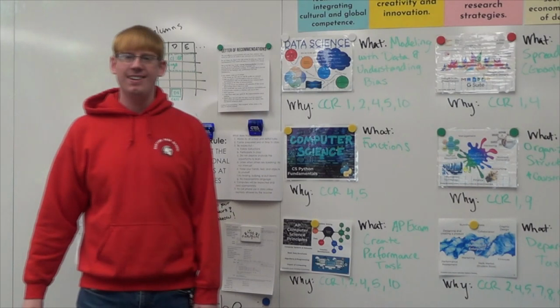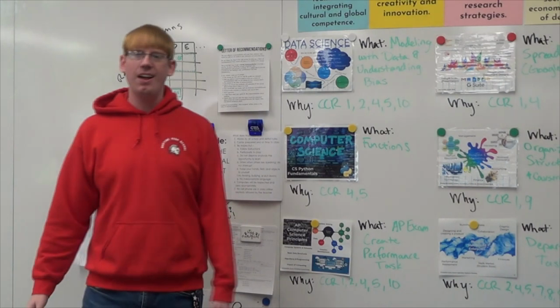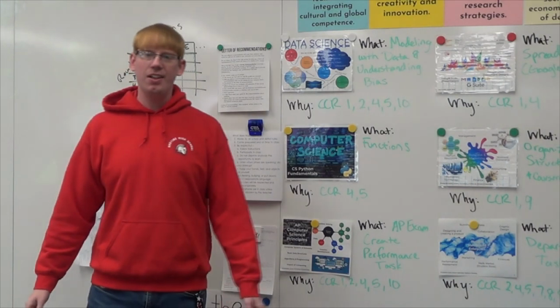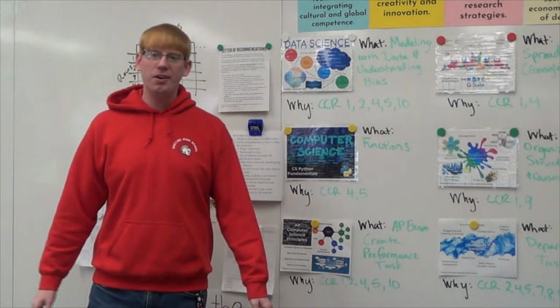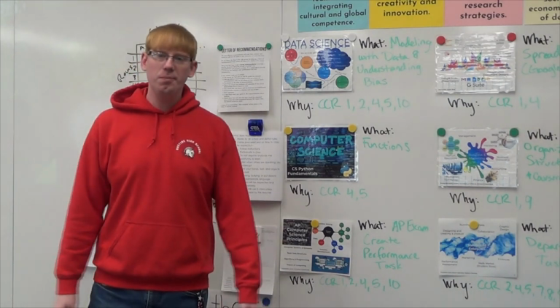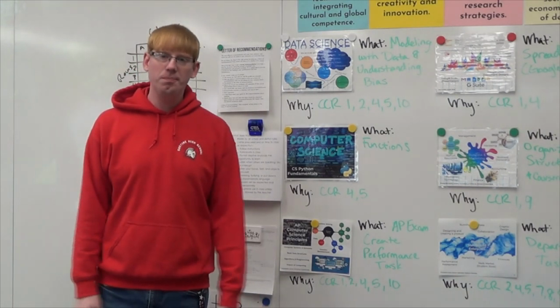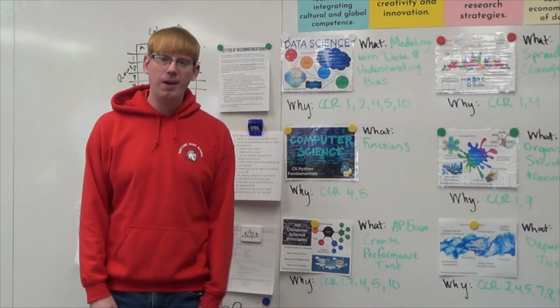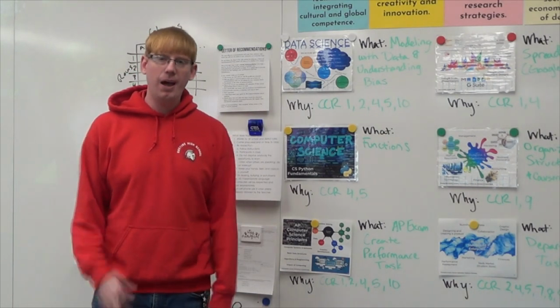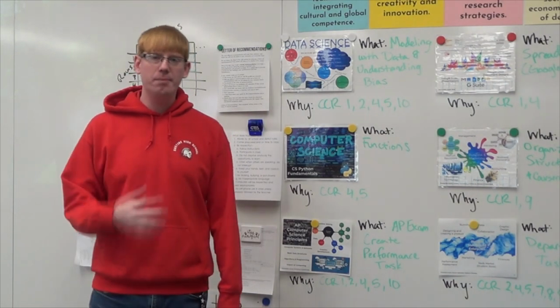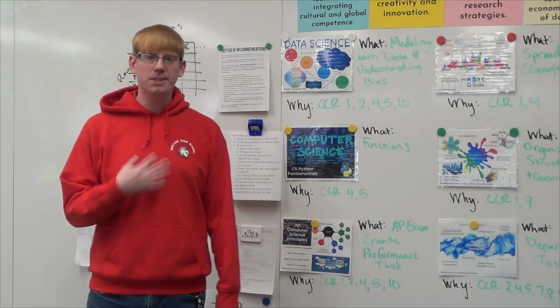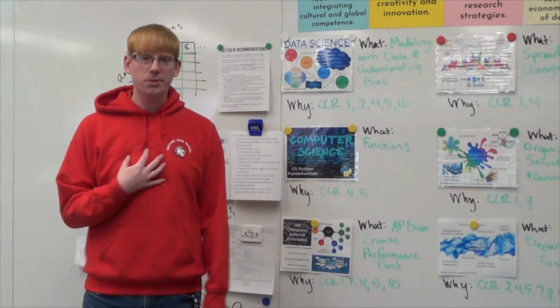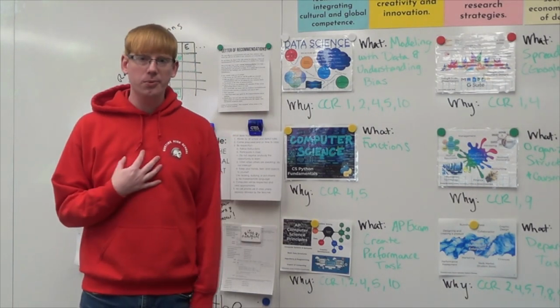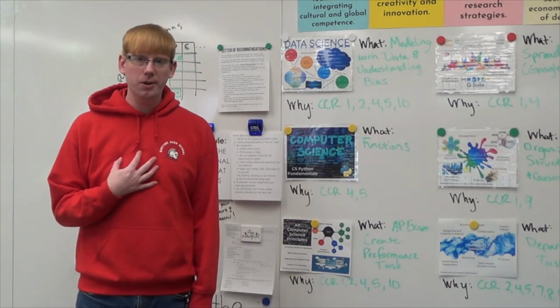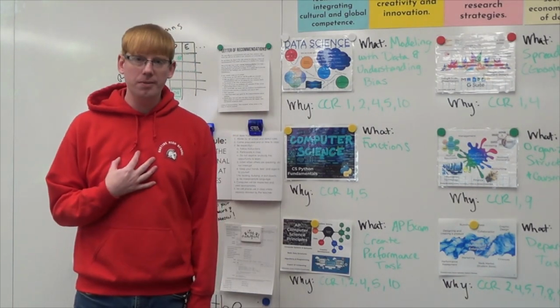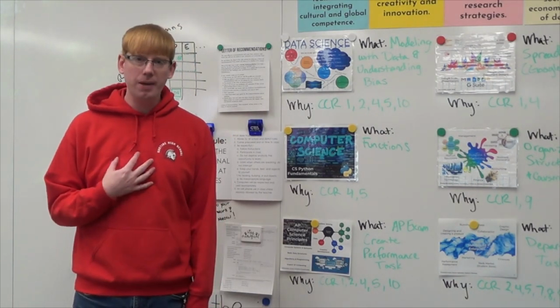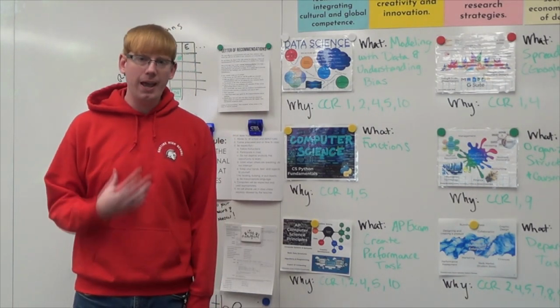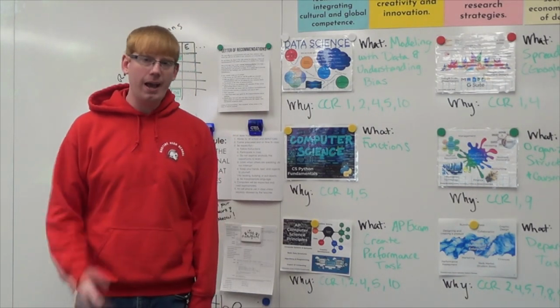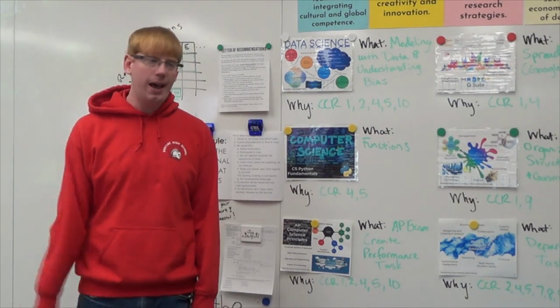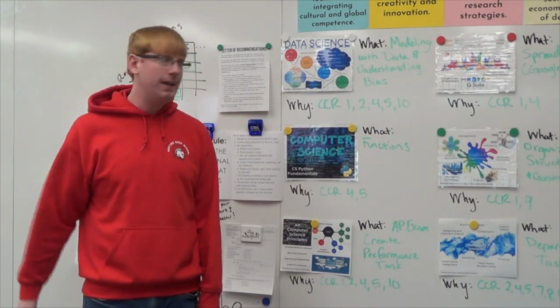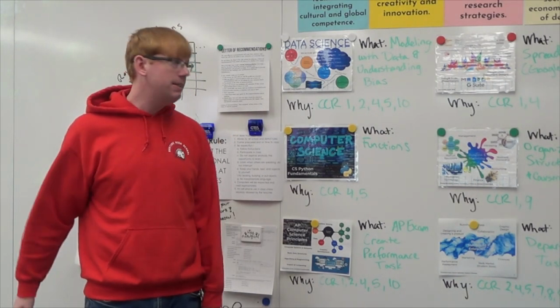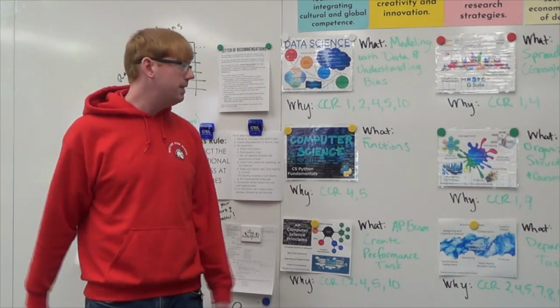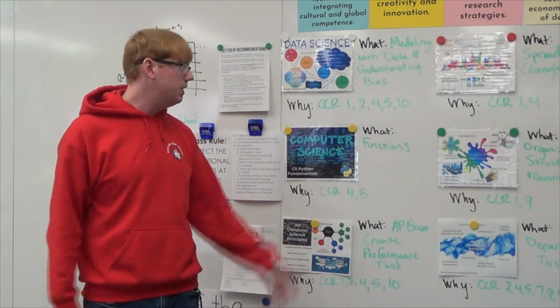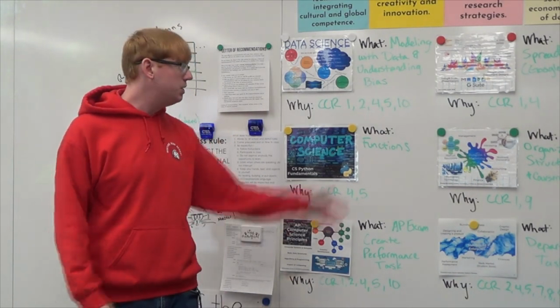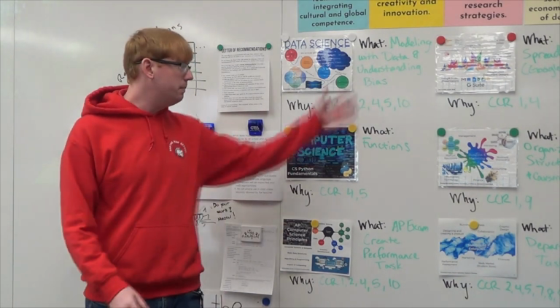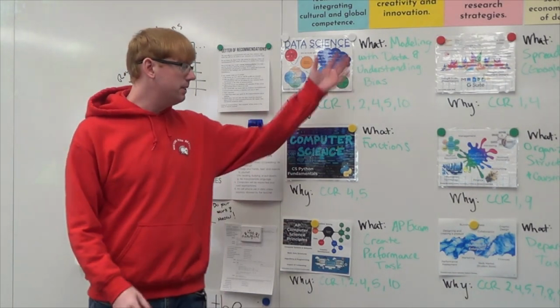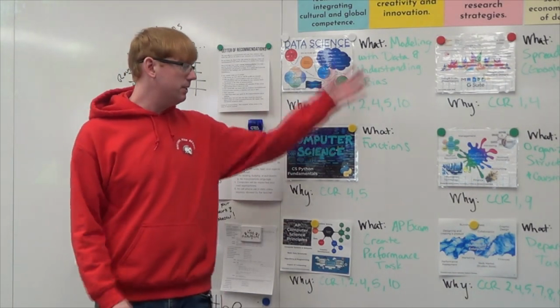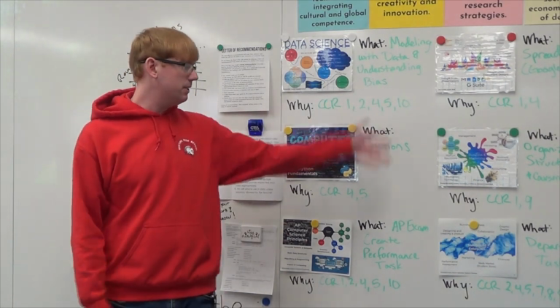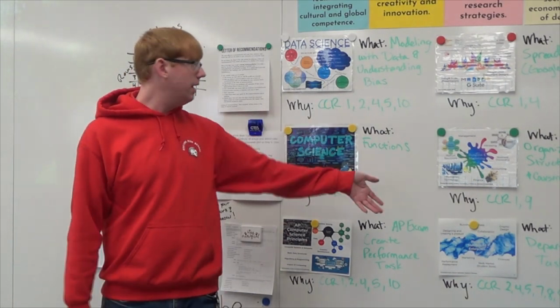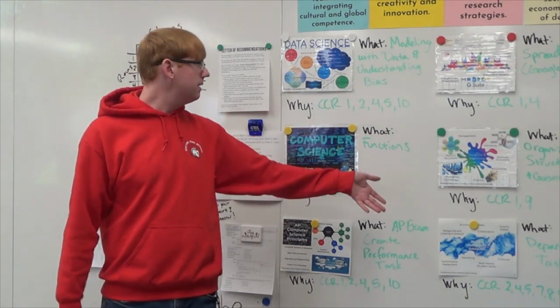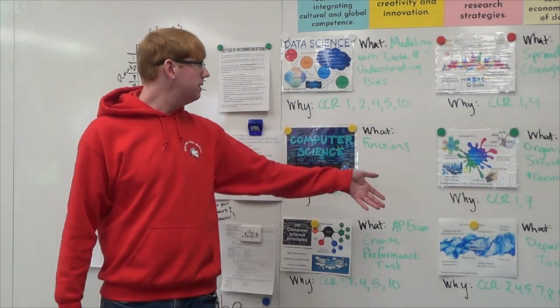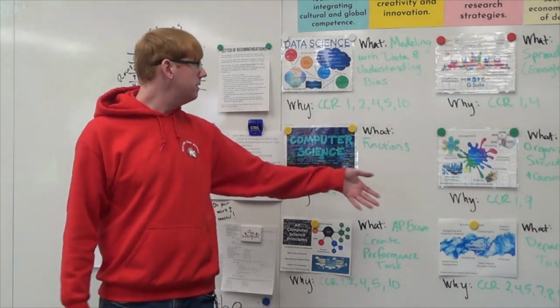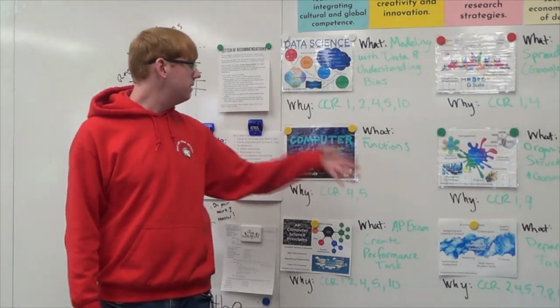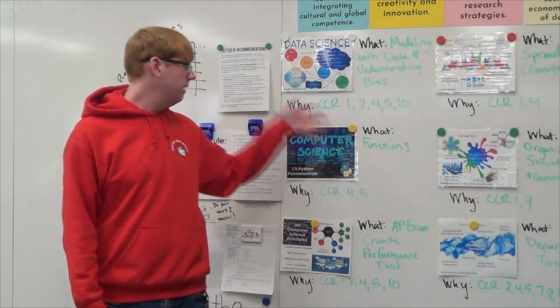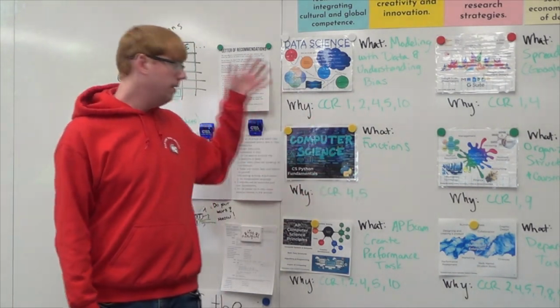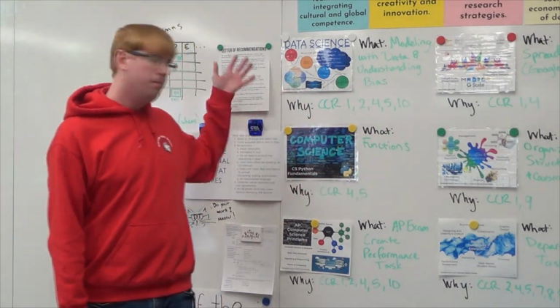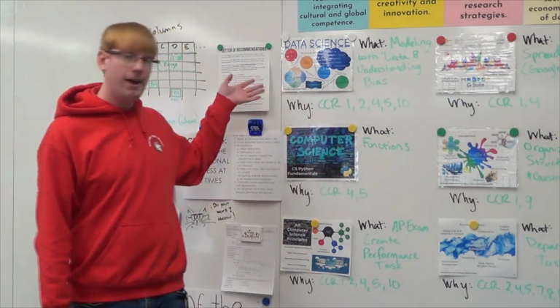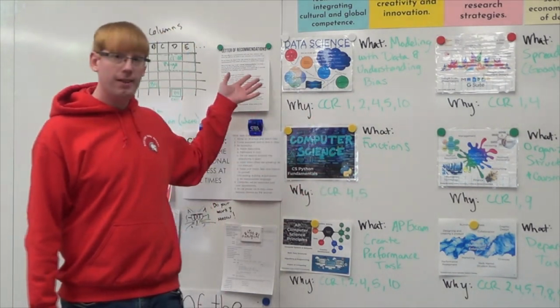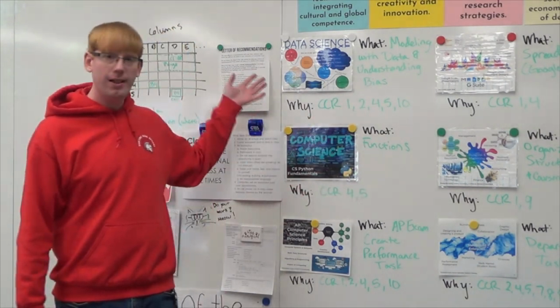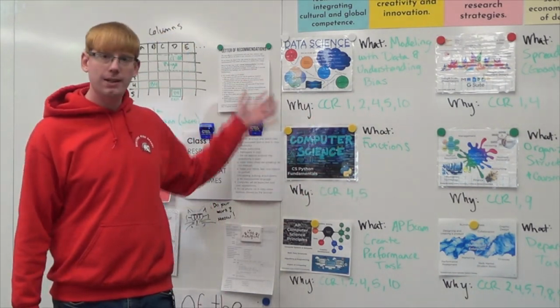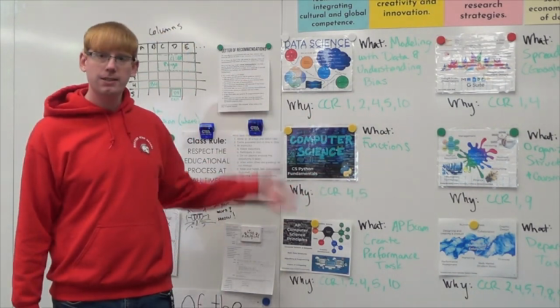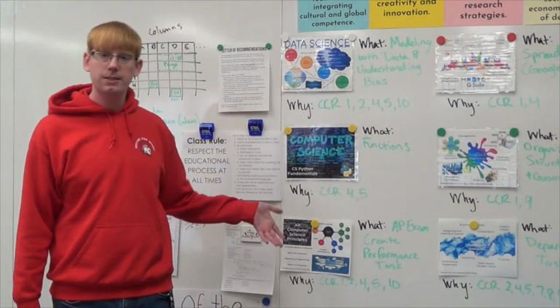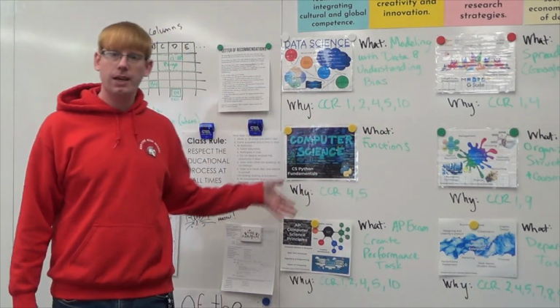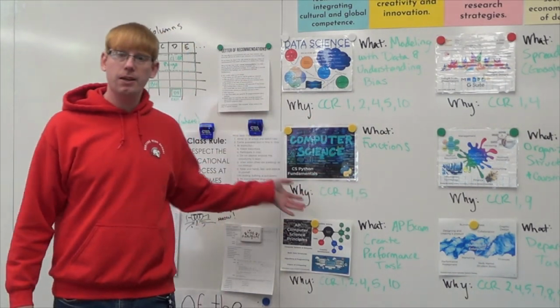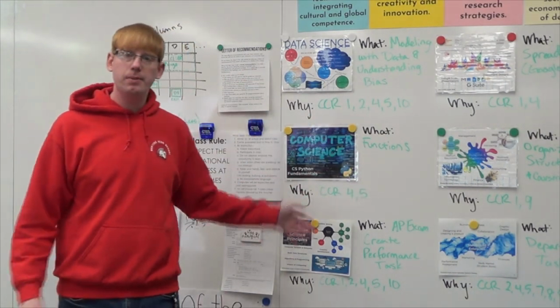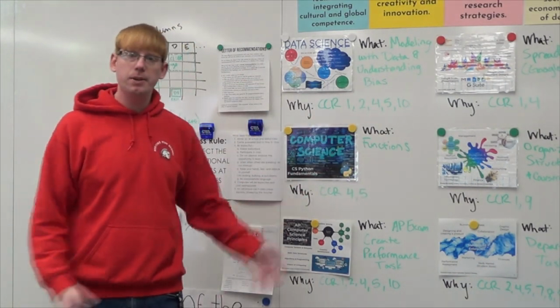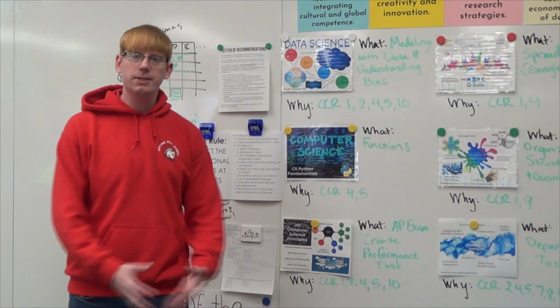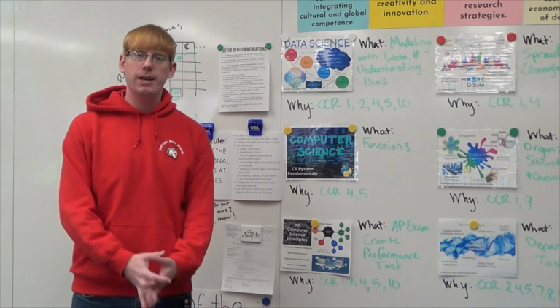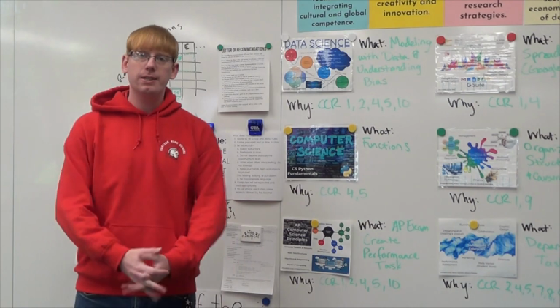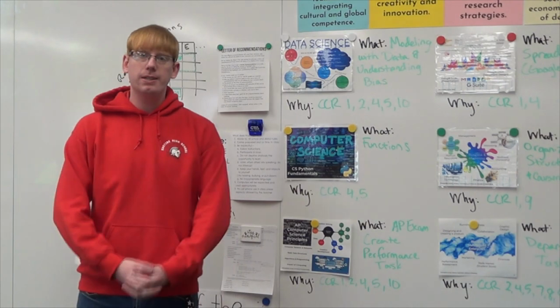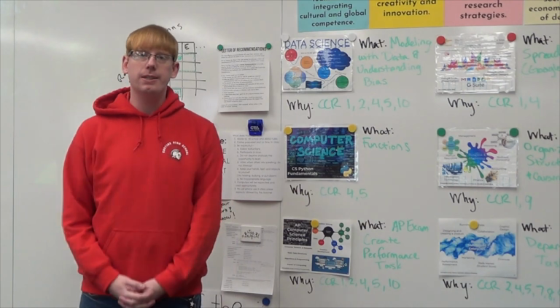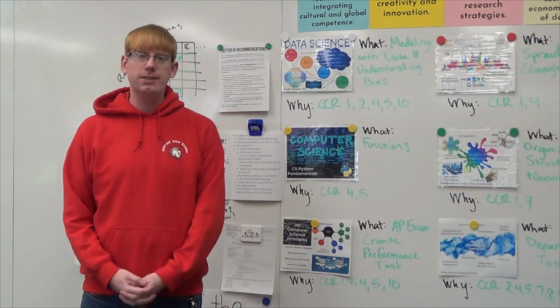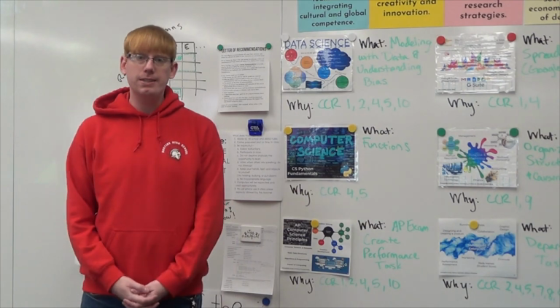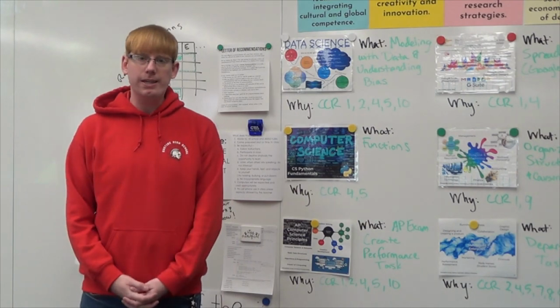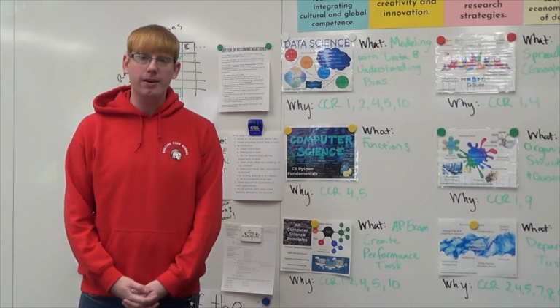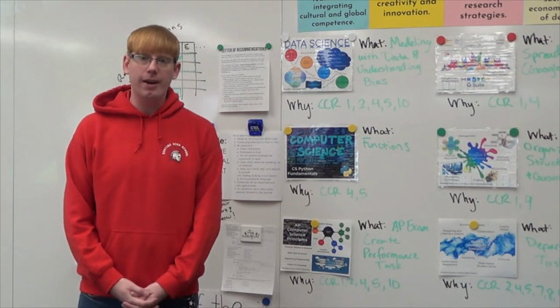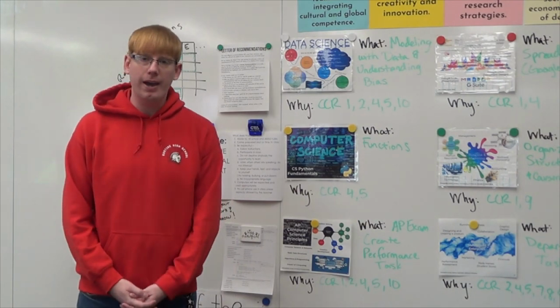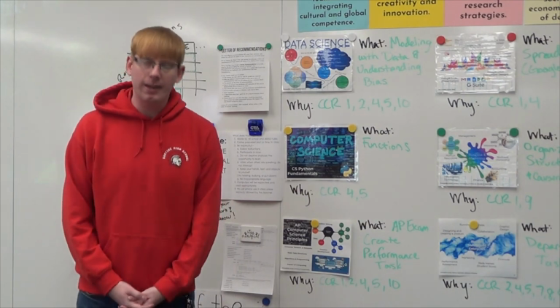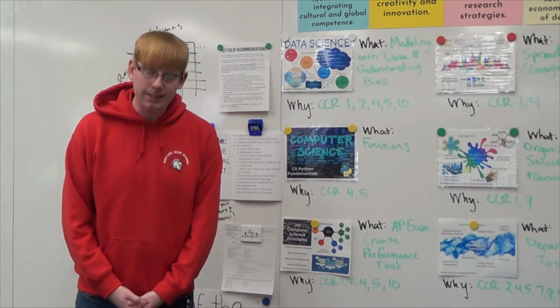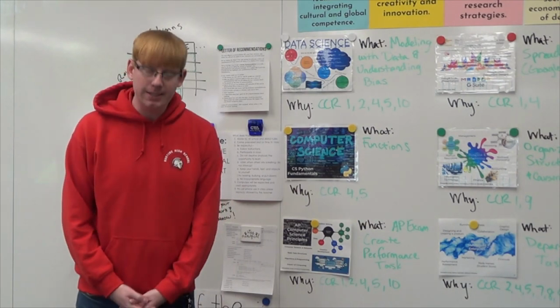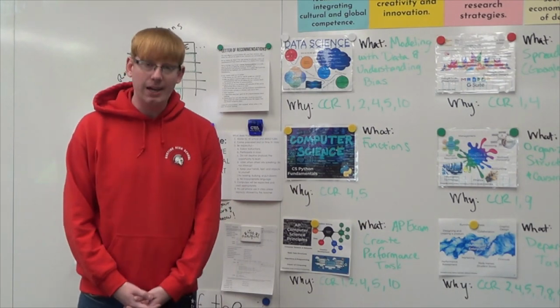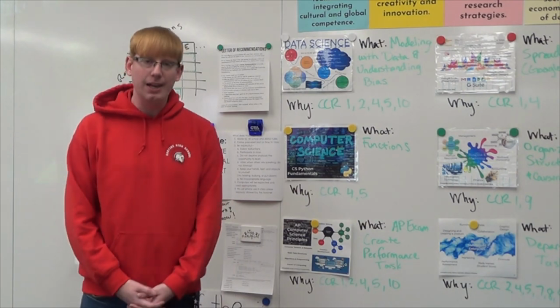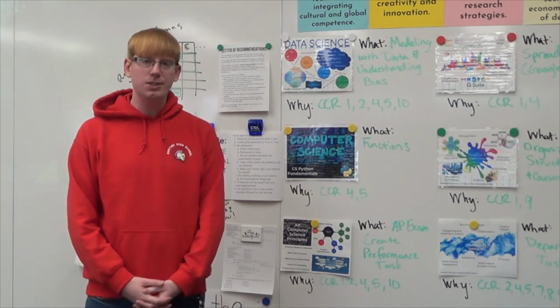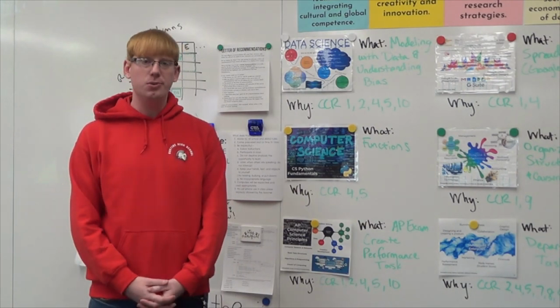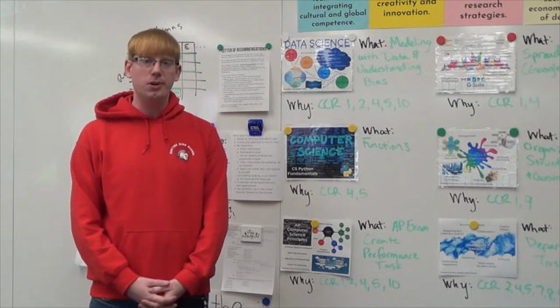Hello, I'm Mr. Ward, and I teach business classes, math classes, and computer science classes here at Gustine High School.